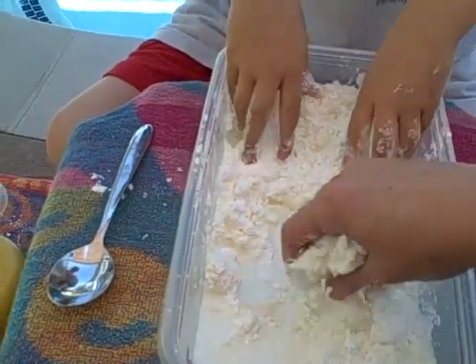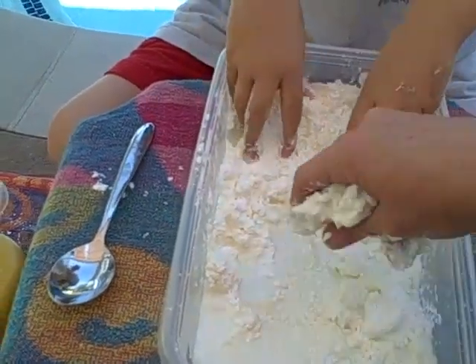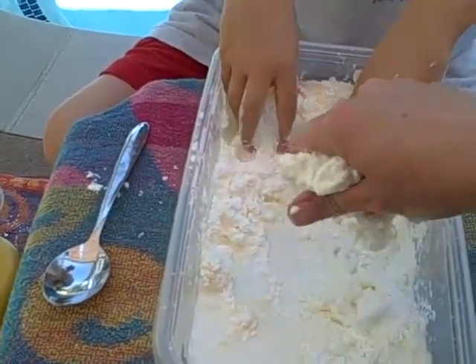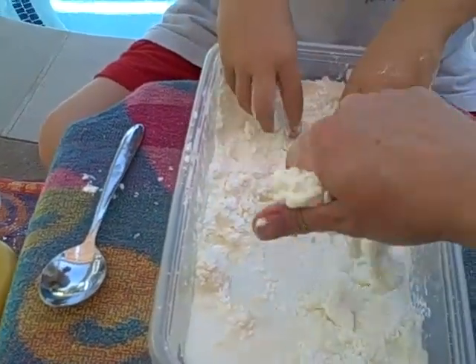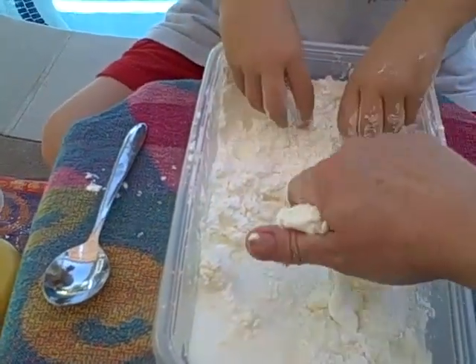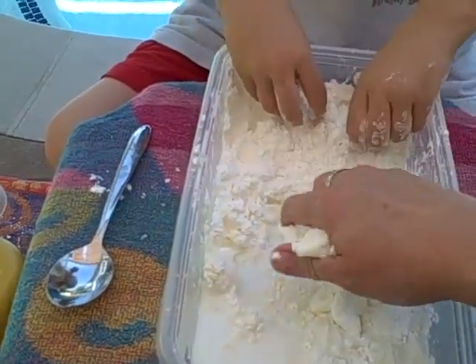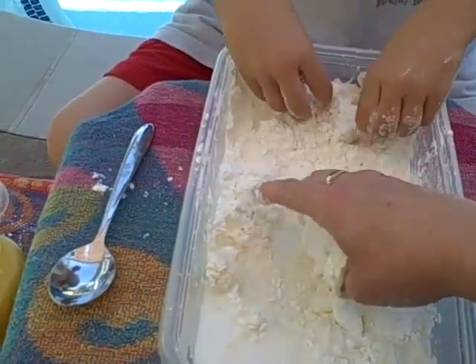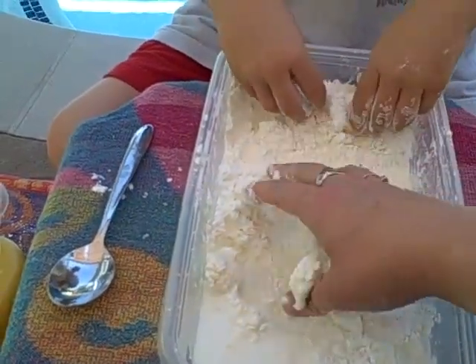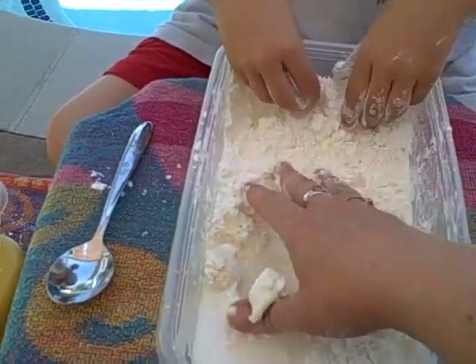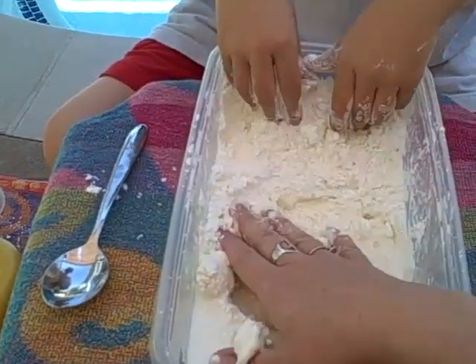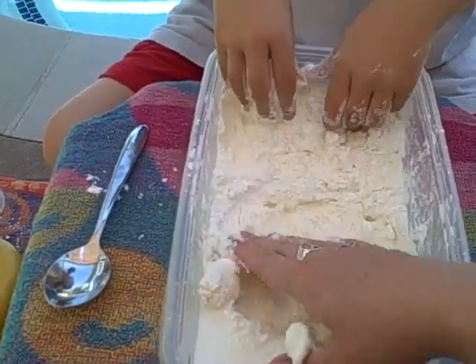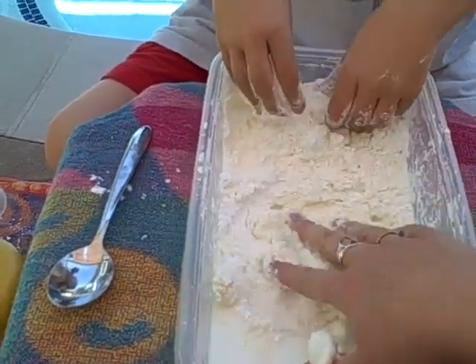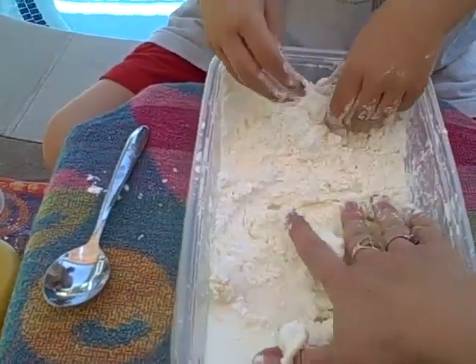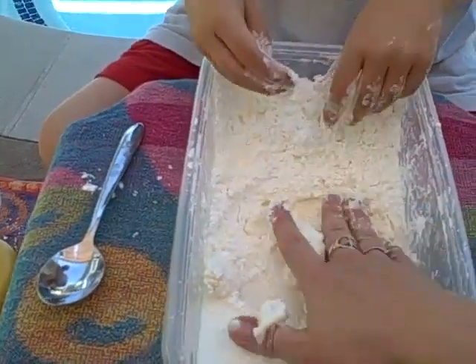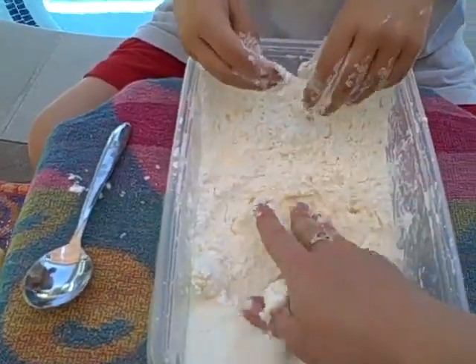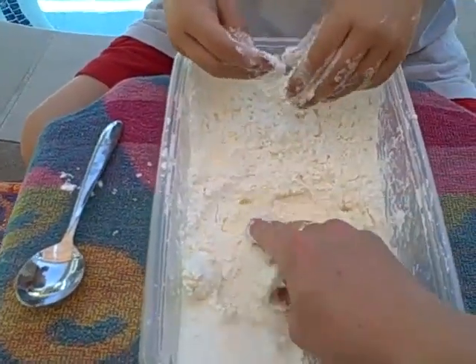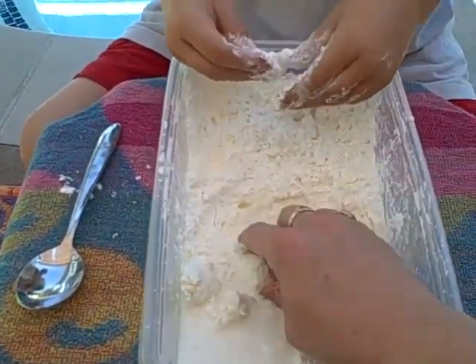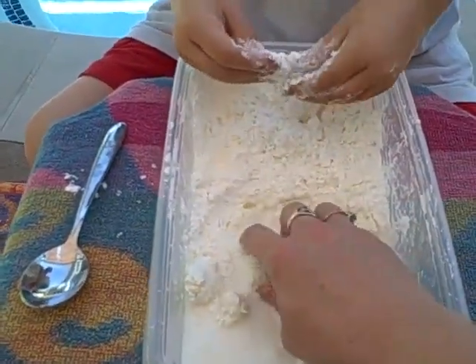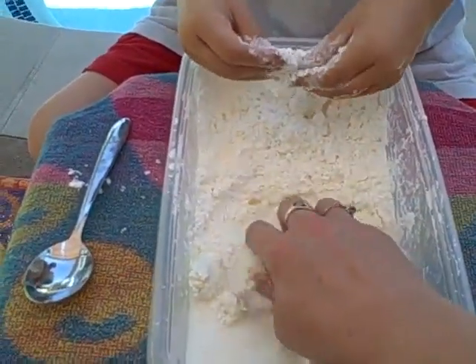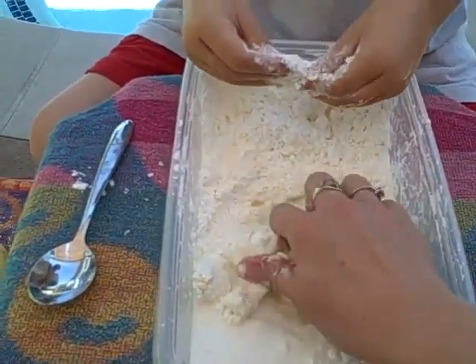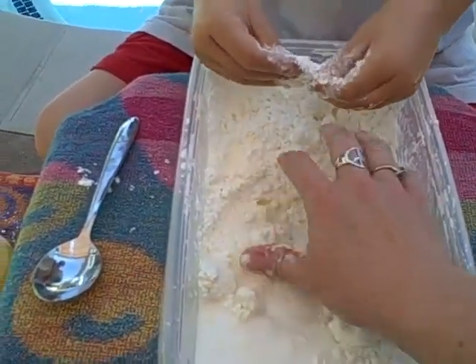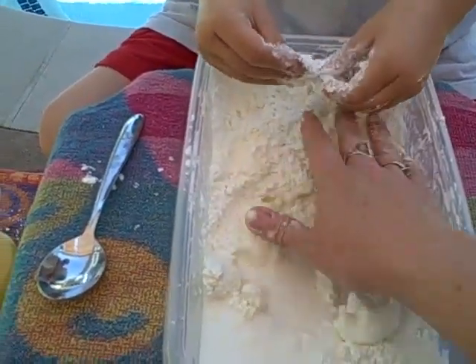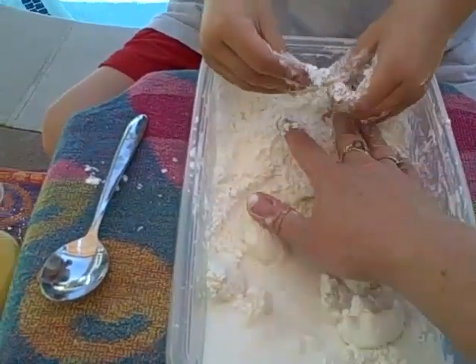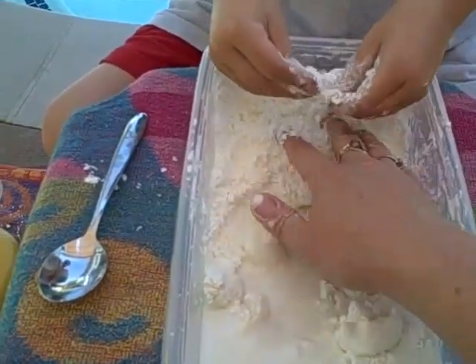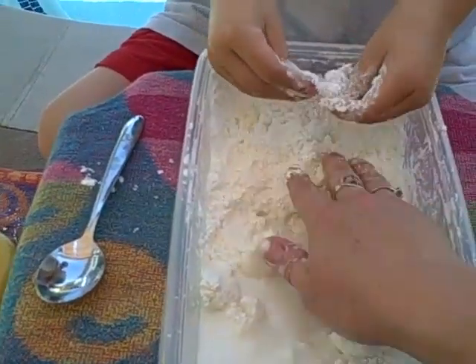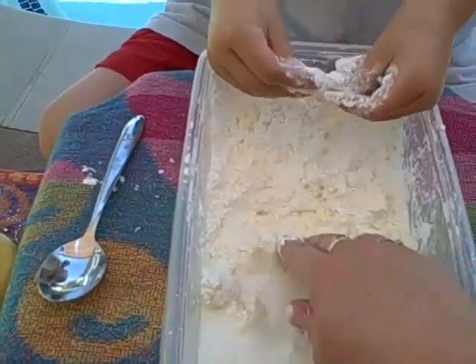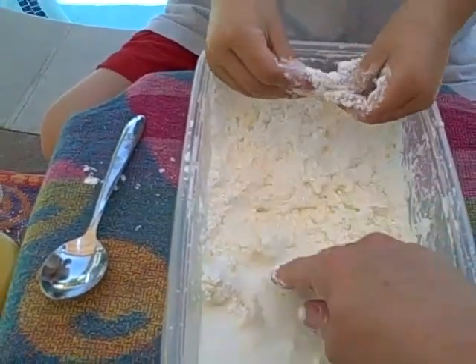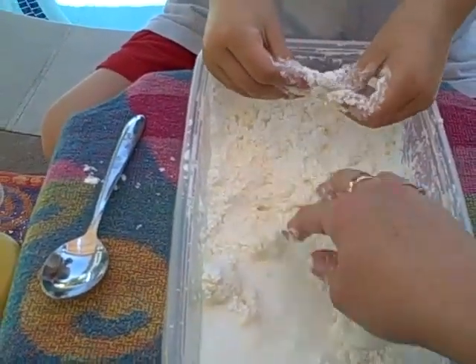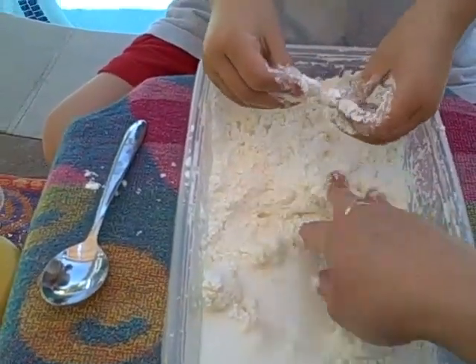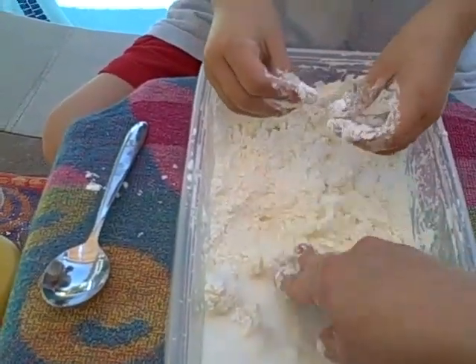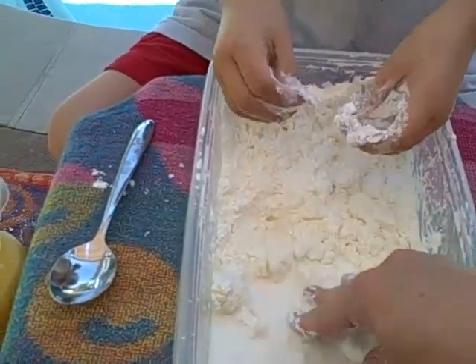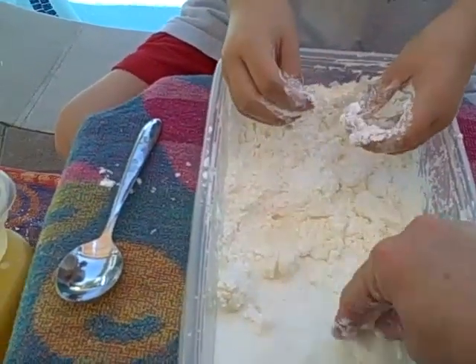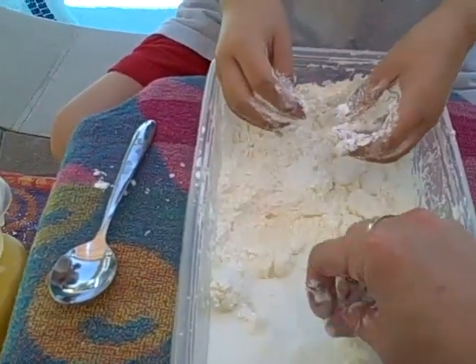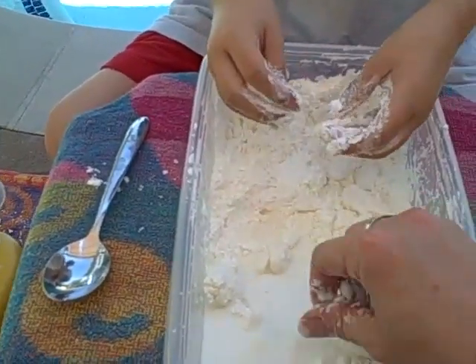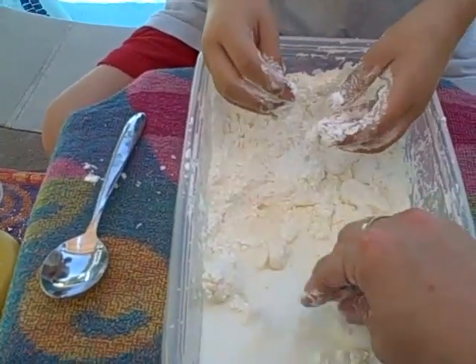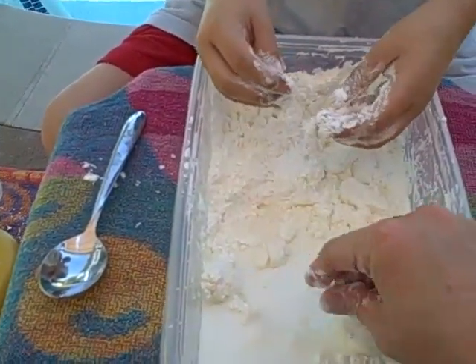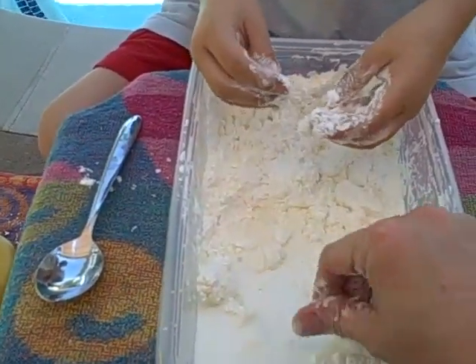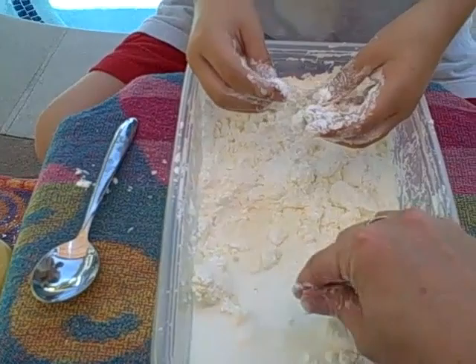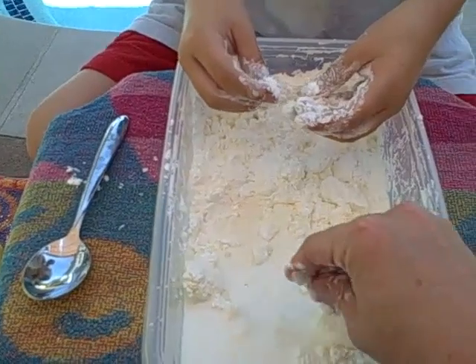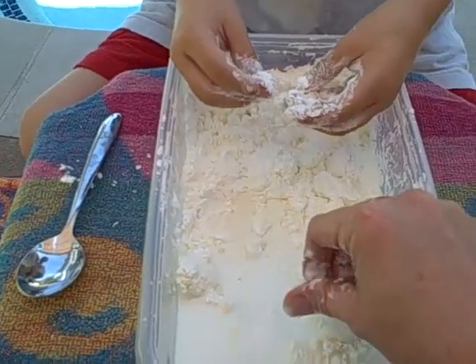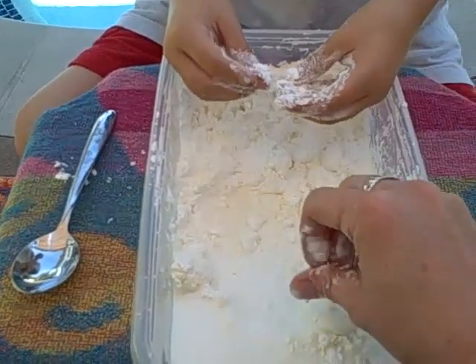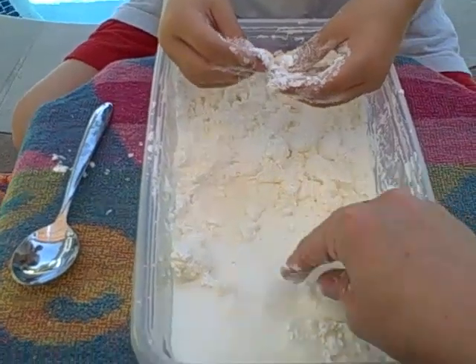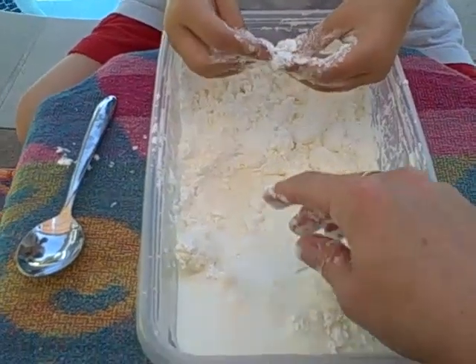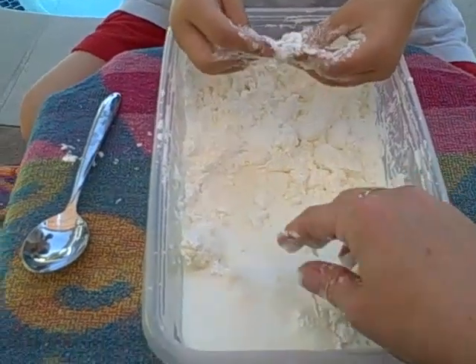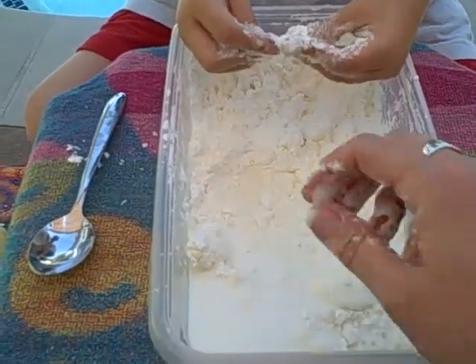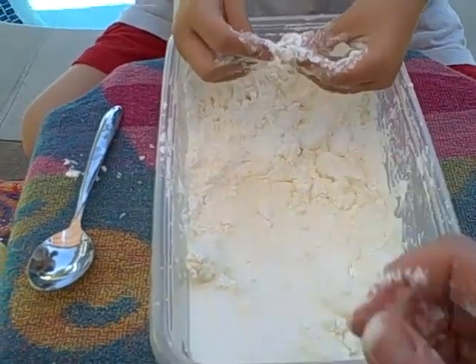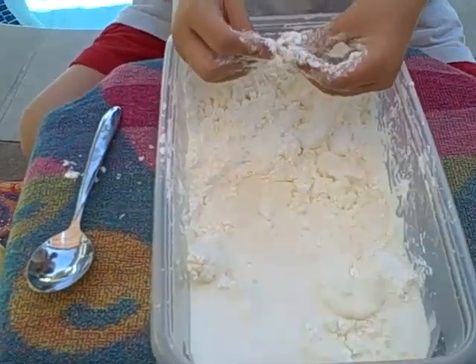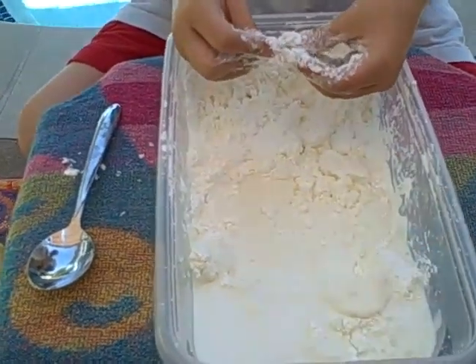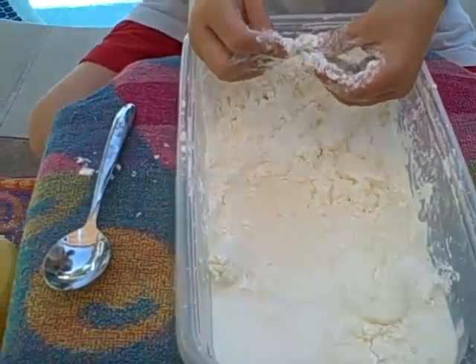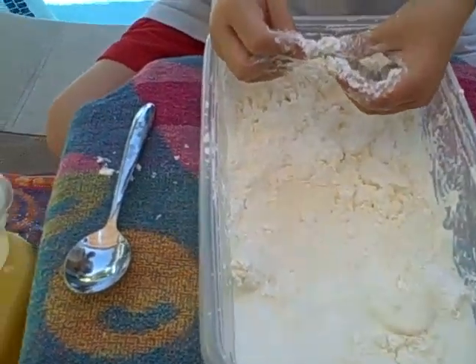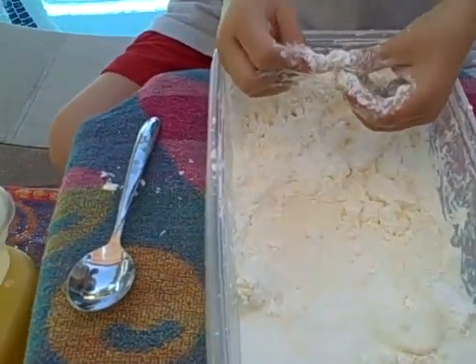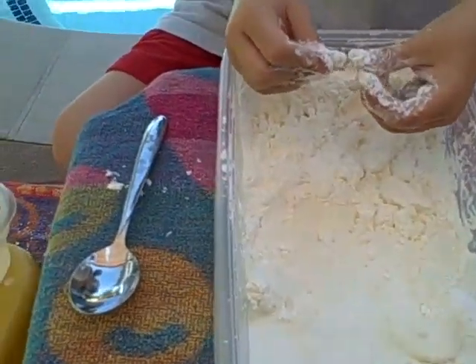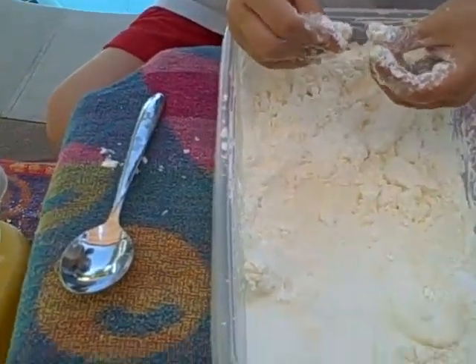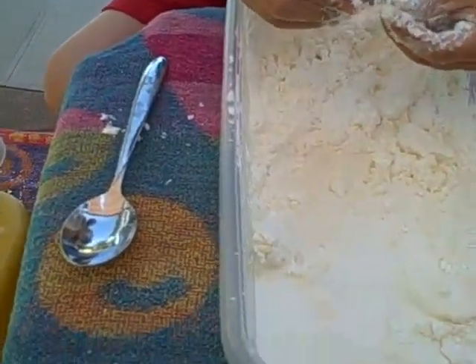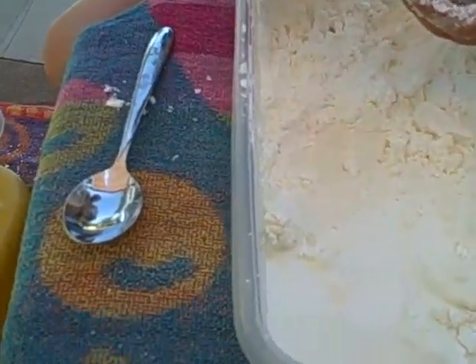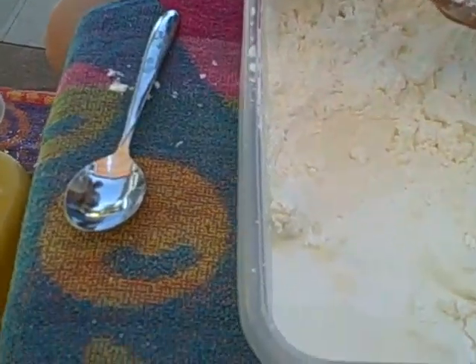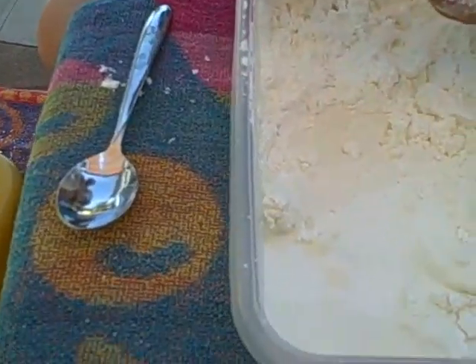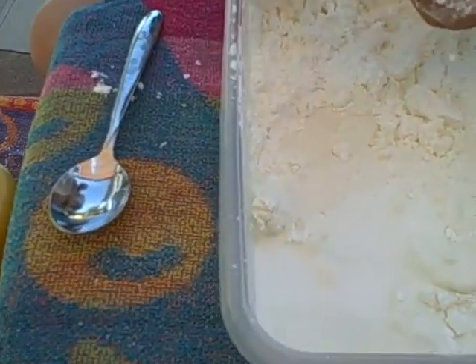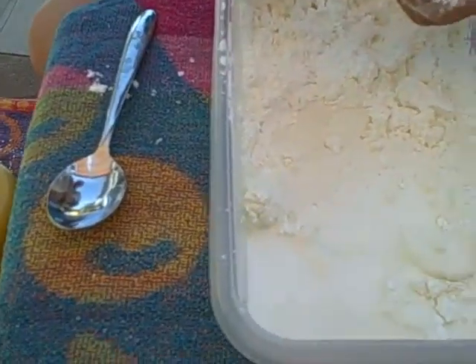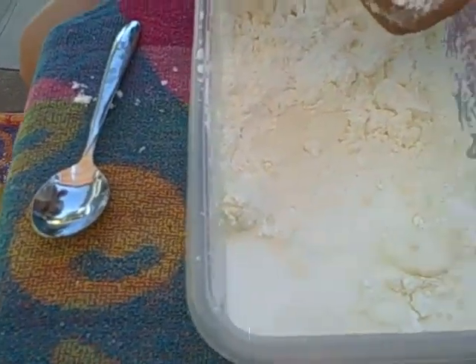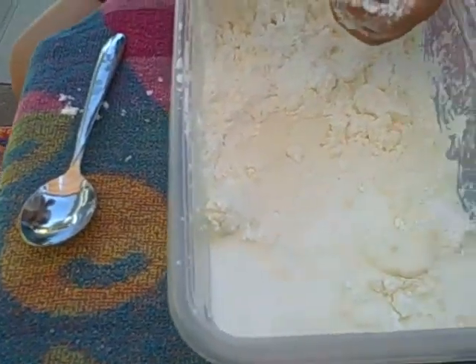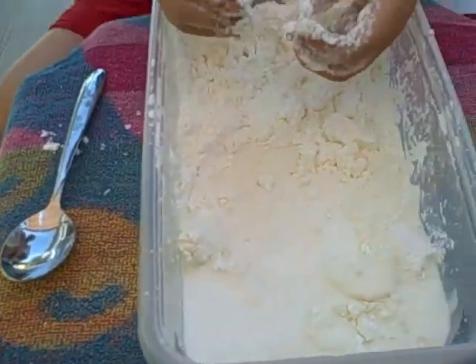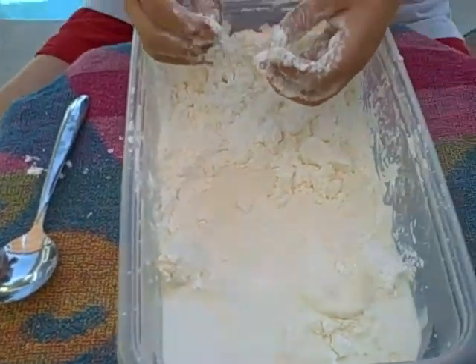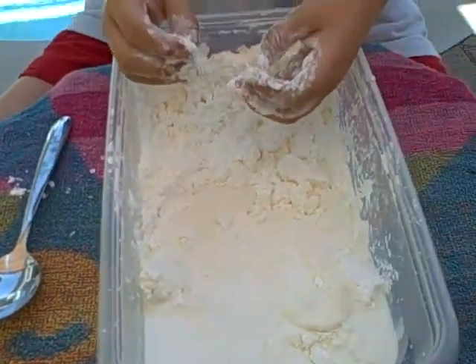Keep swishing it around so it's all wet. We're probably going to need a little more water. Oh wow, this is so itchy!